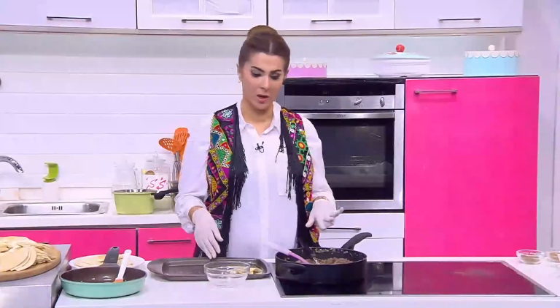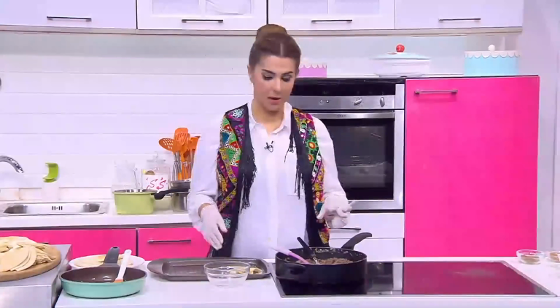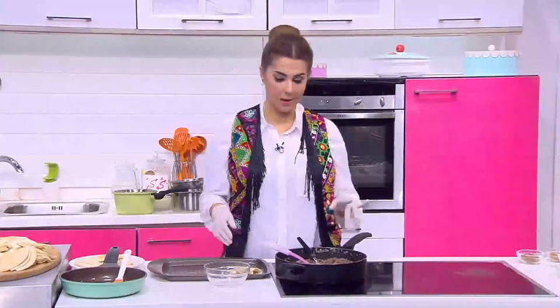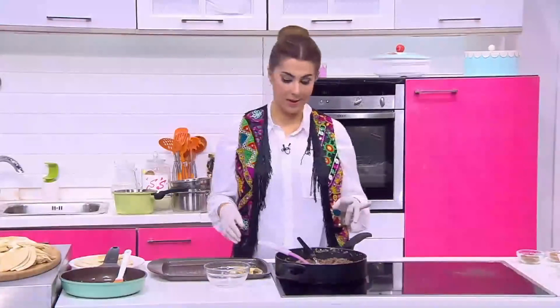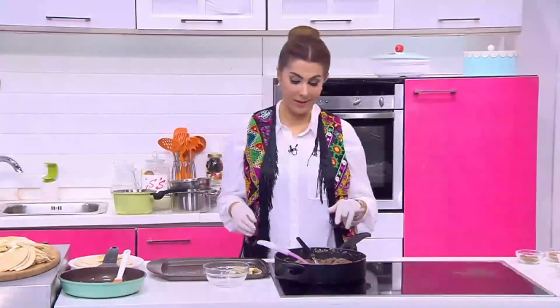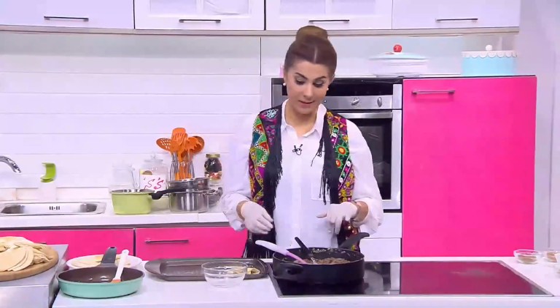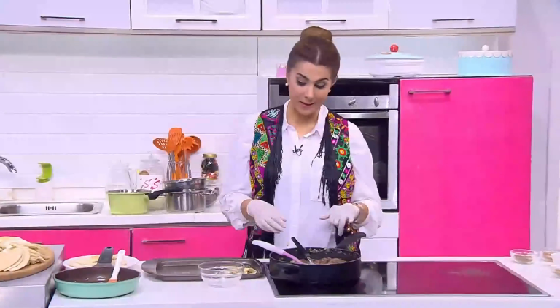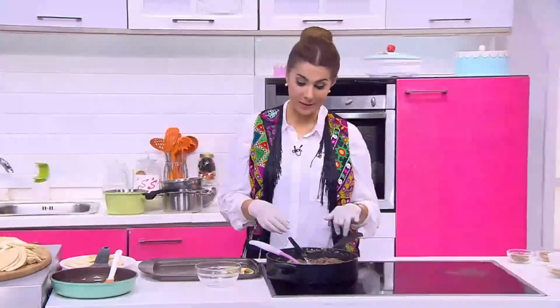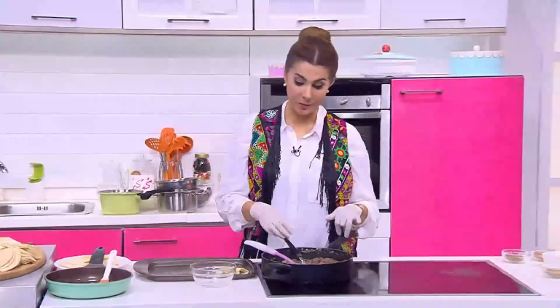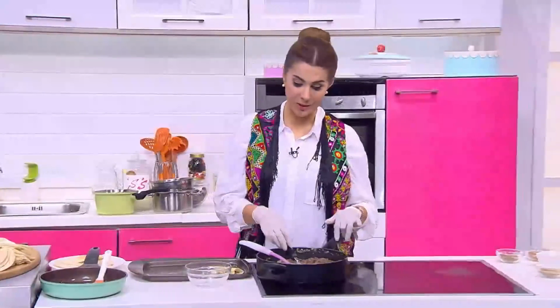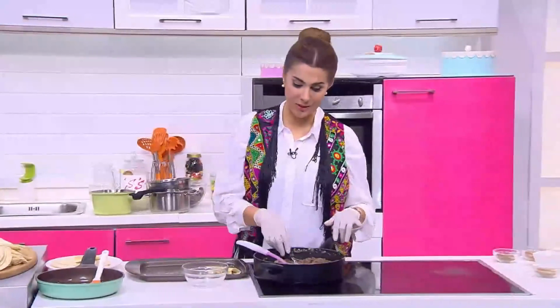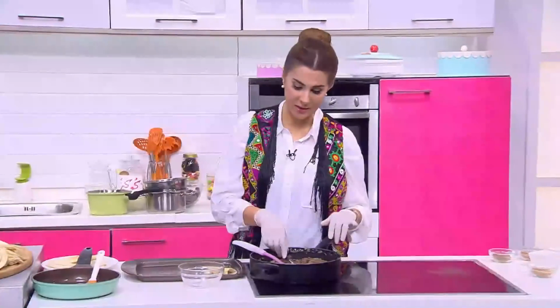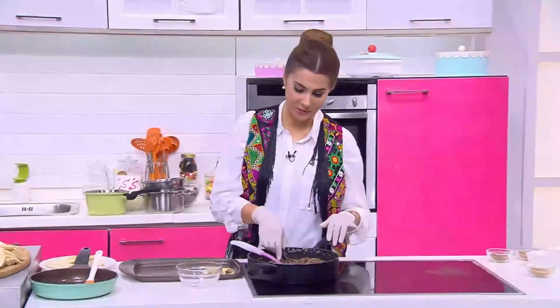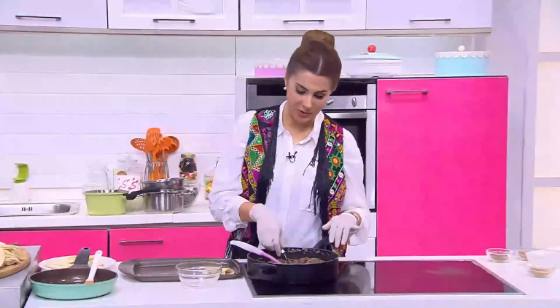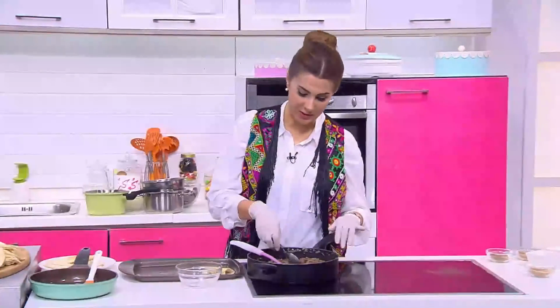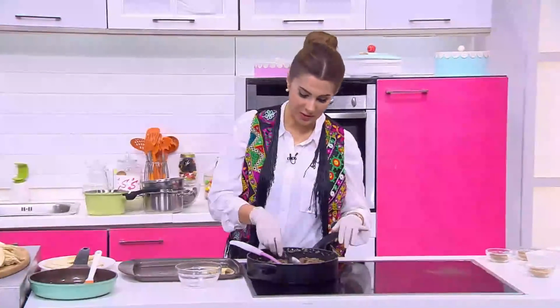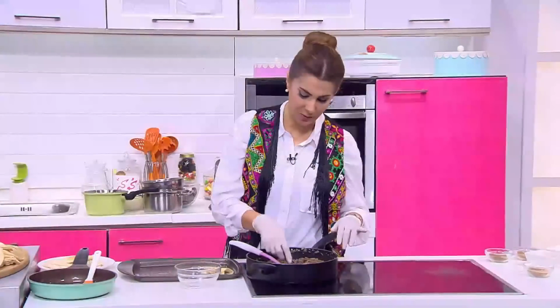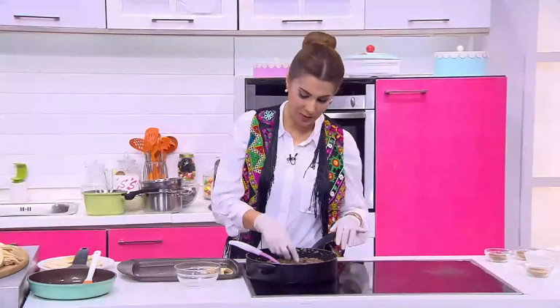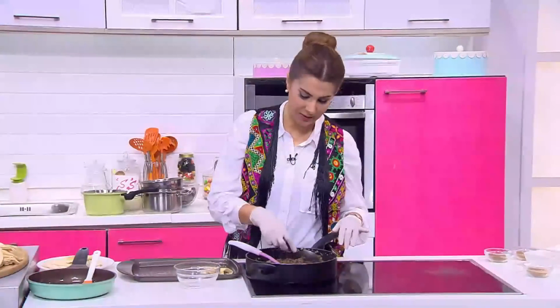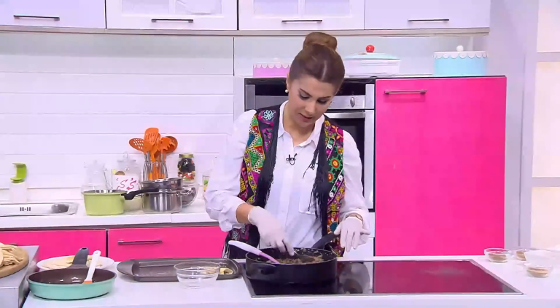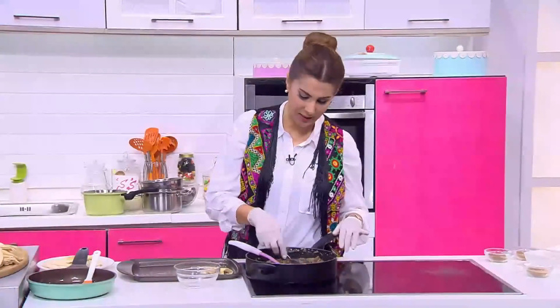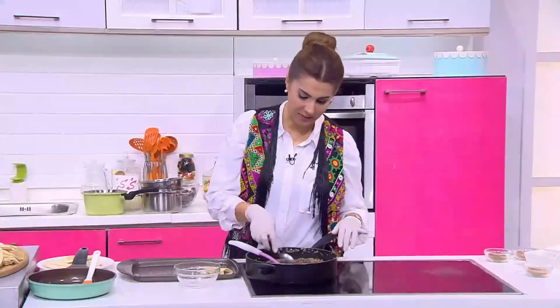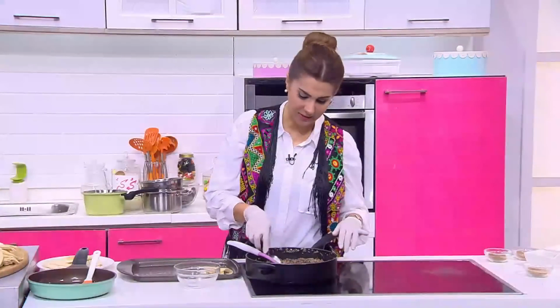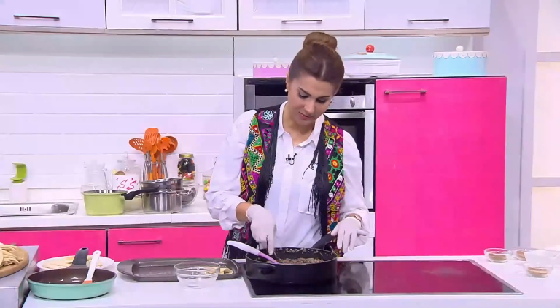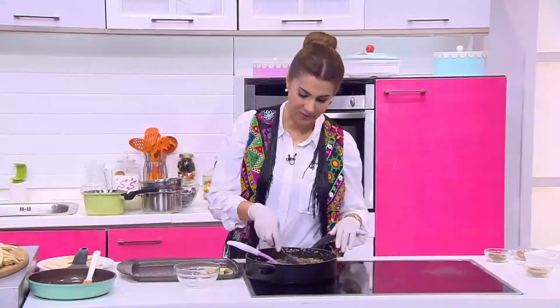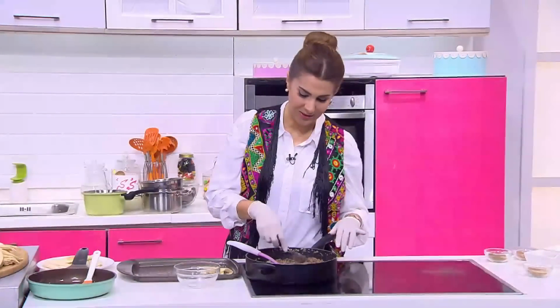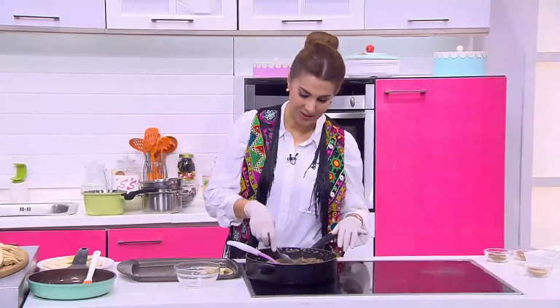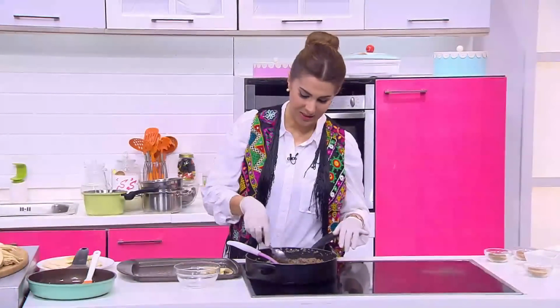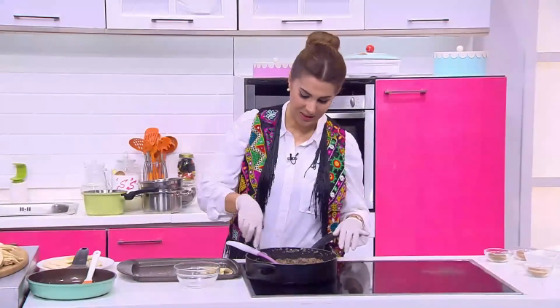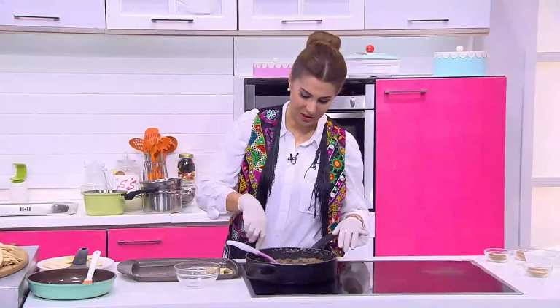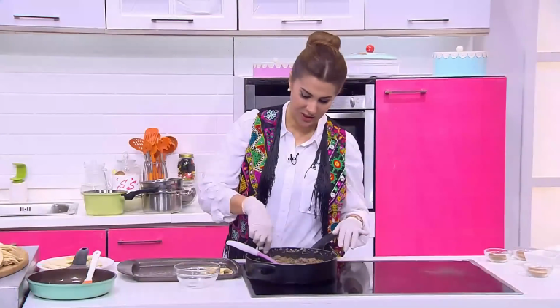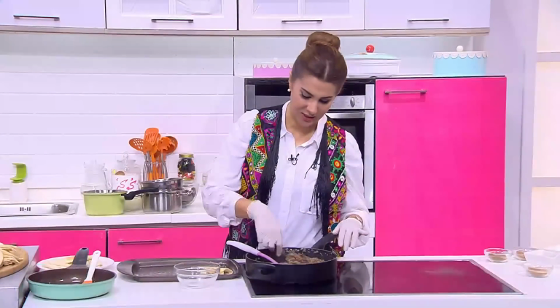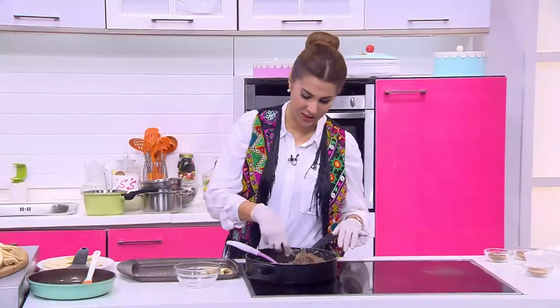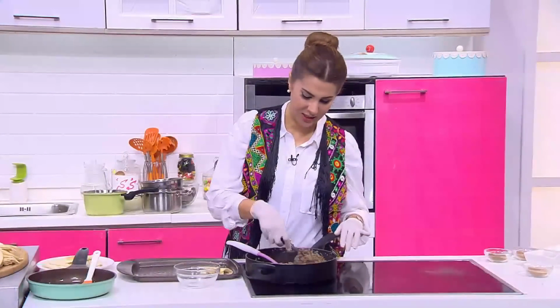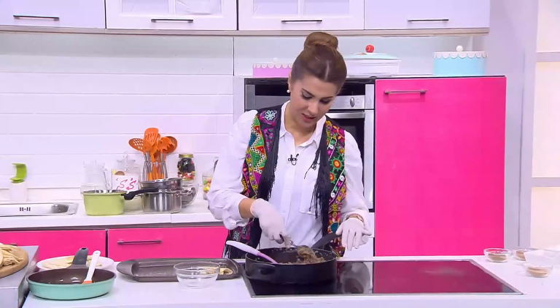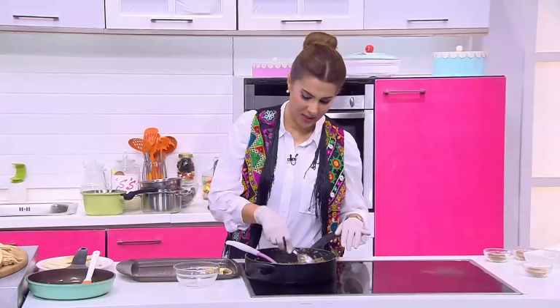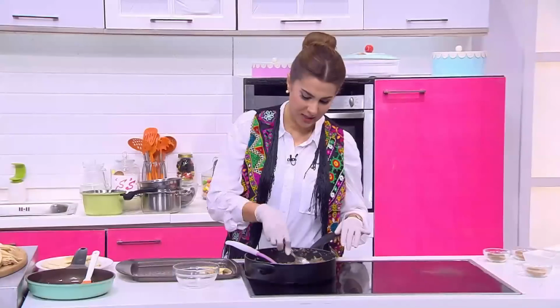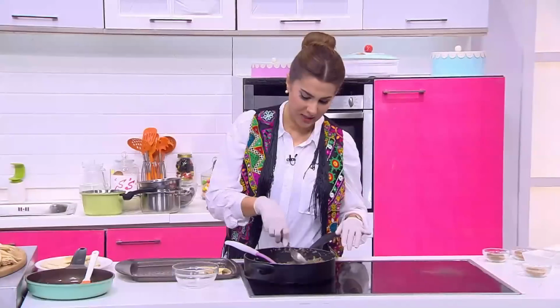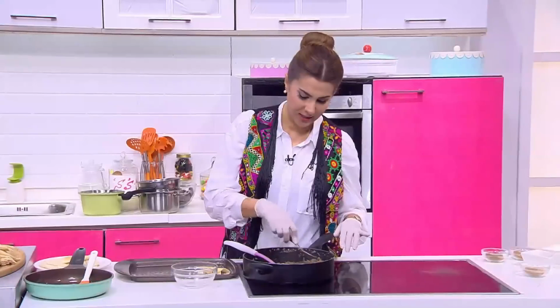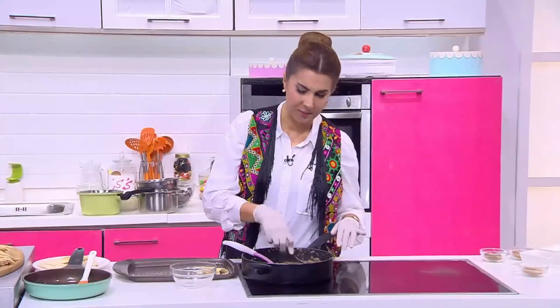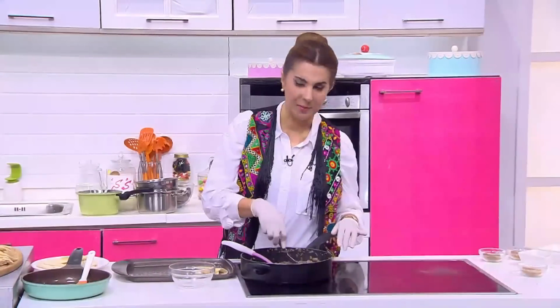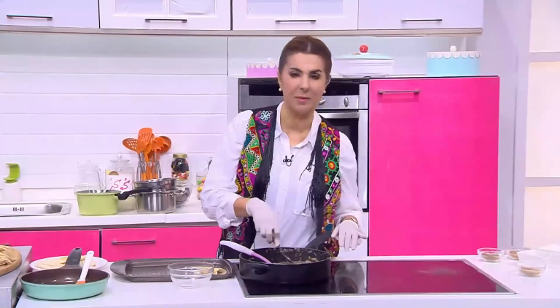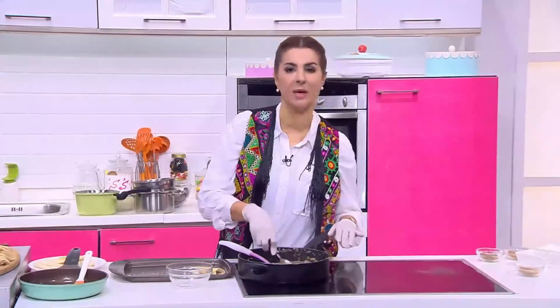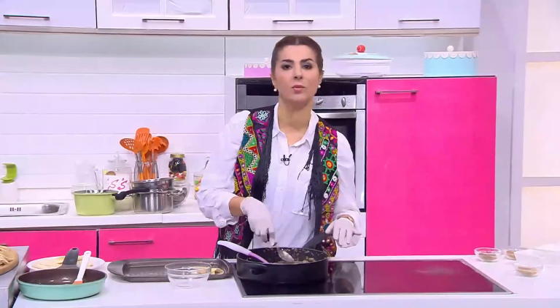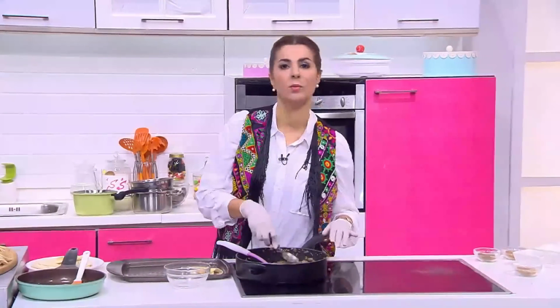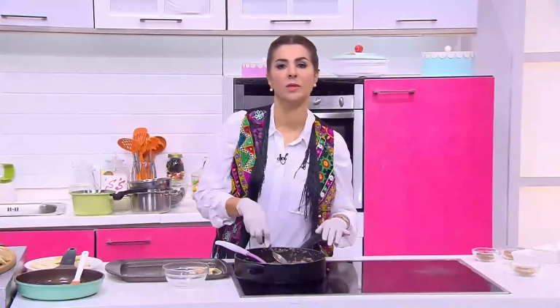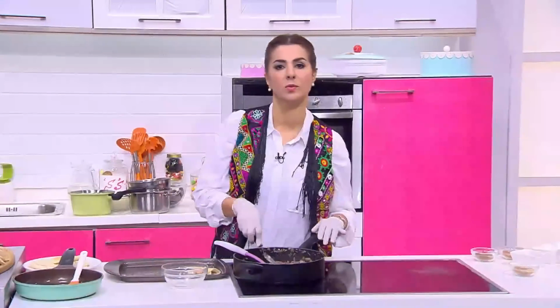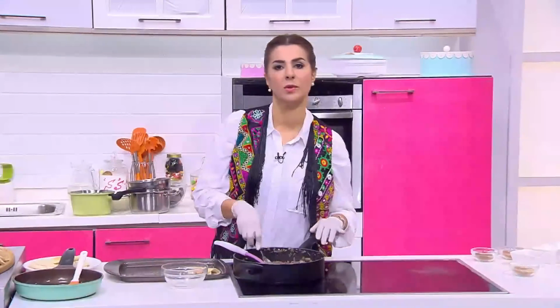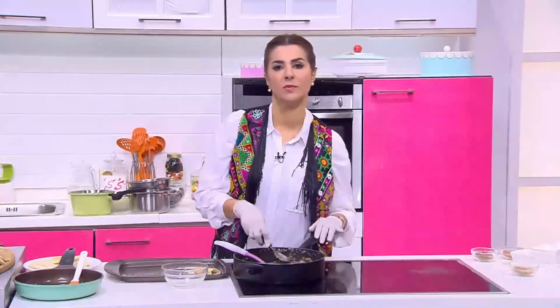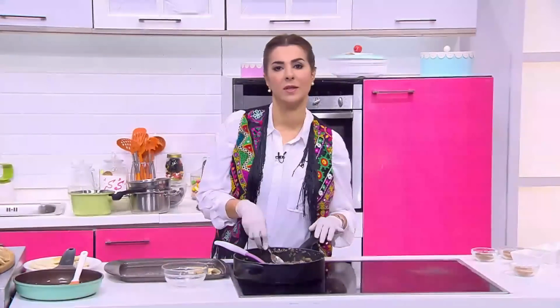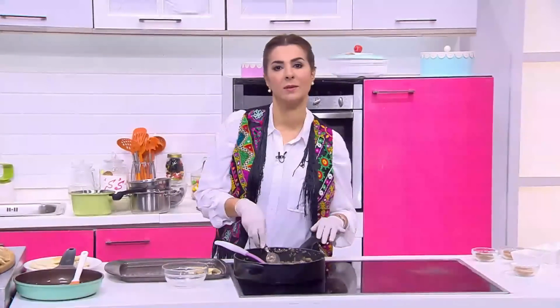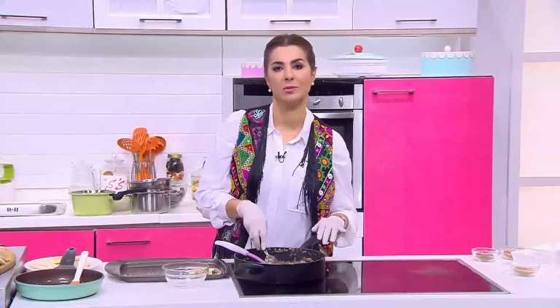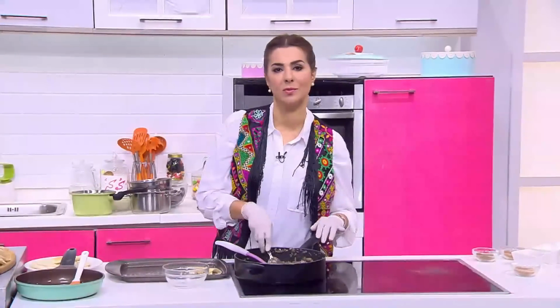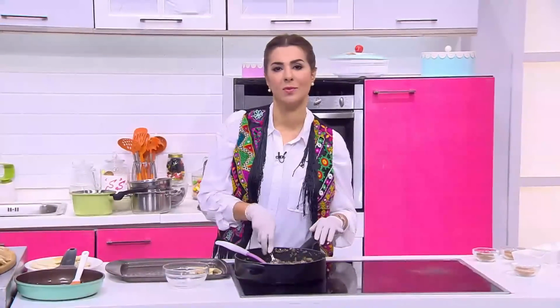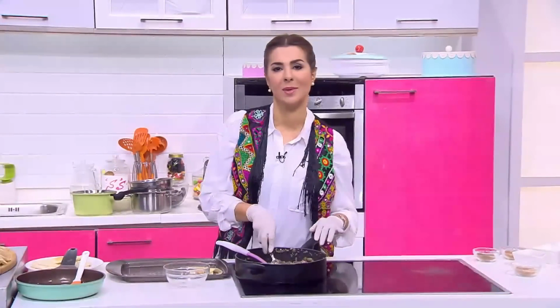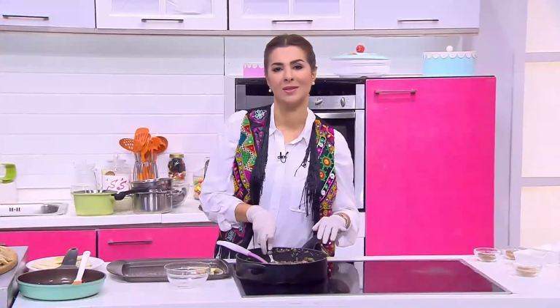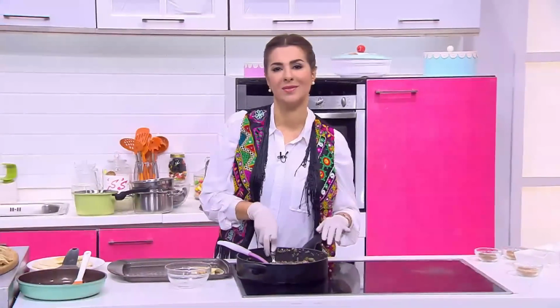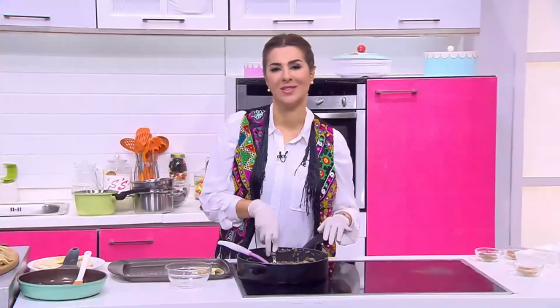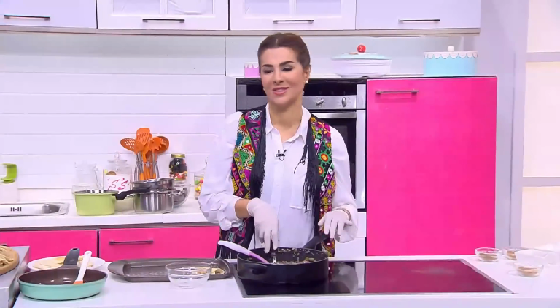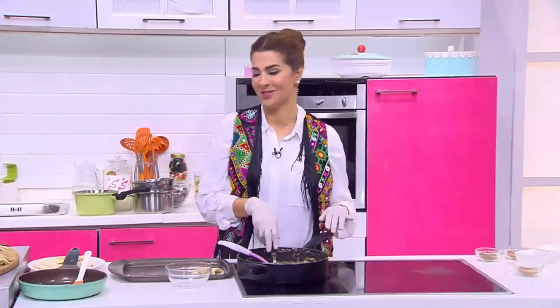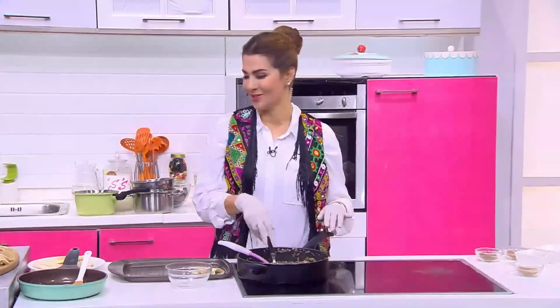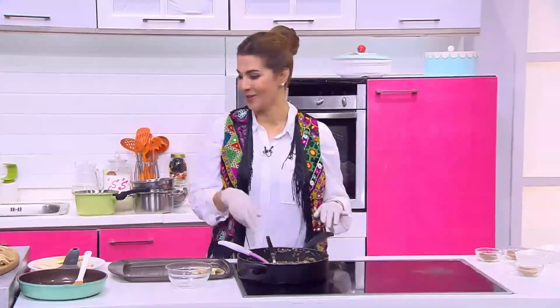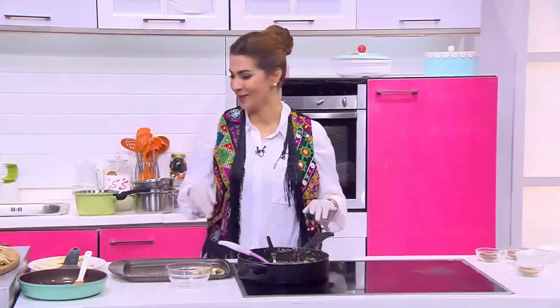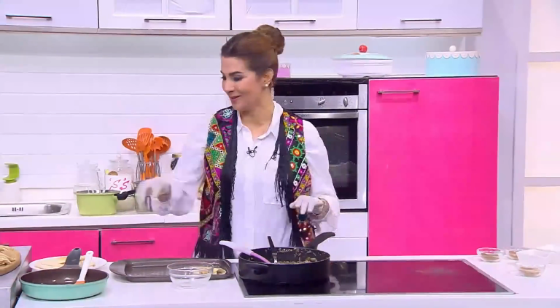هنطلع دلوقتي فاصل وهنرجع بعد الفاصل علشان نكمل معاكم بقية وصفاتنا.